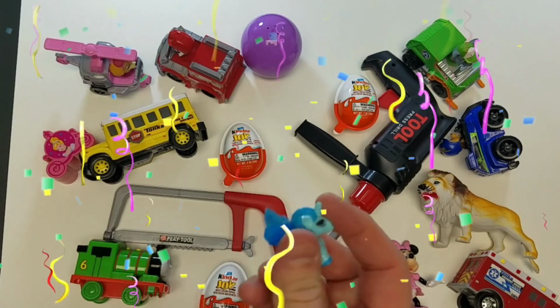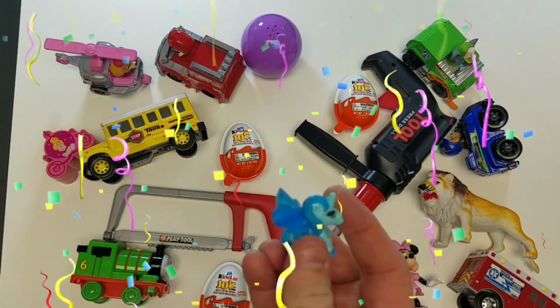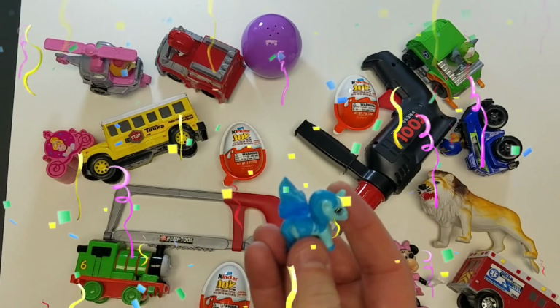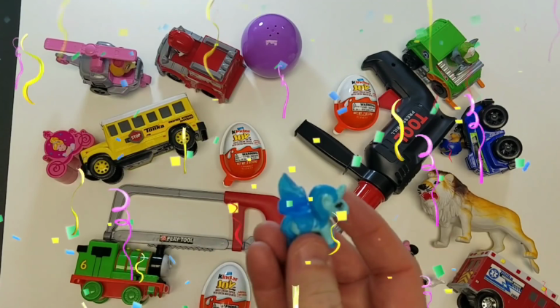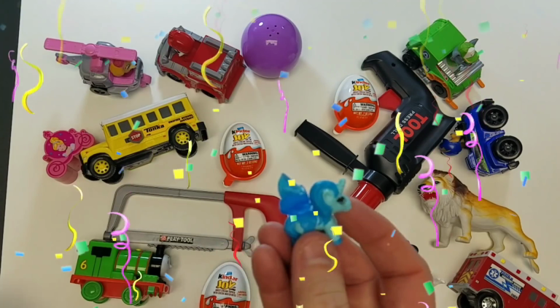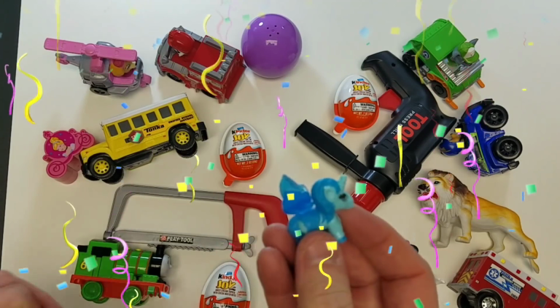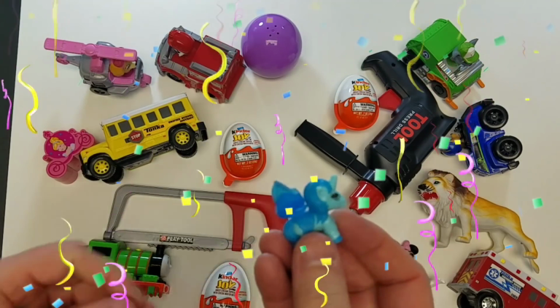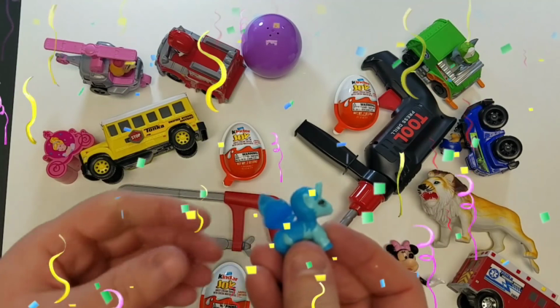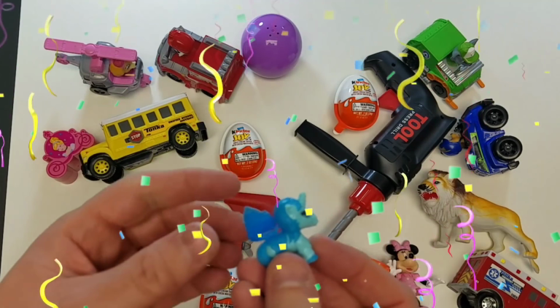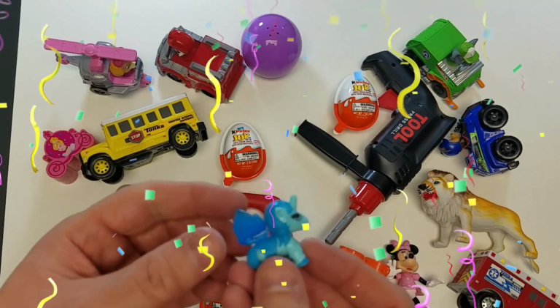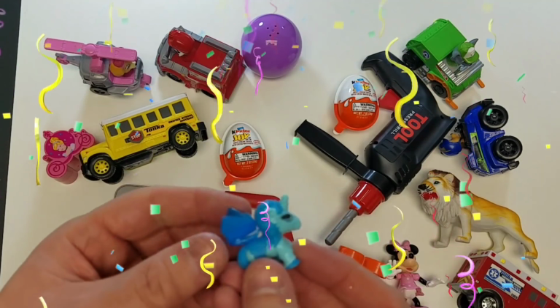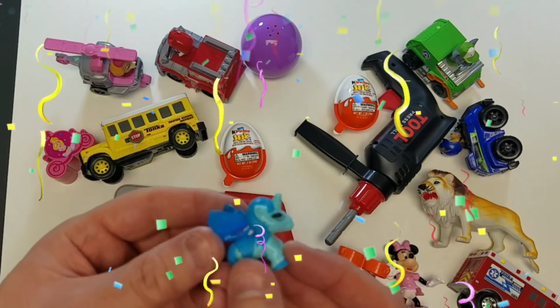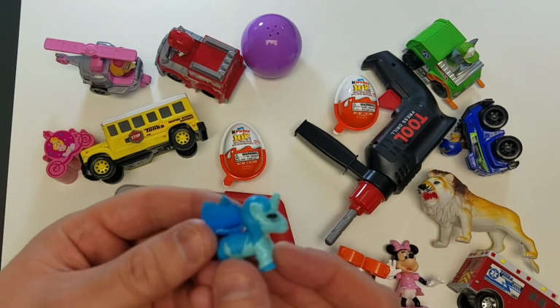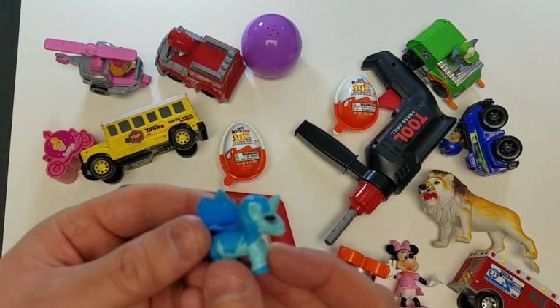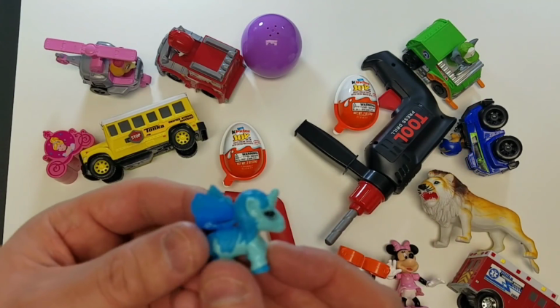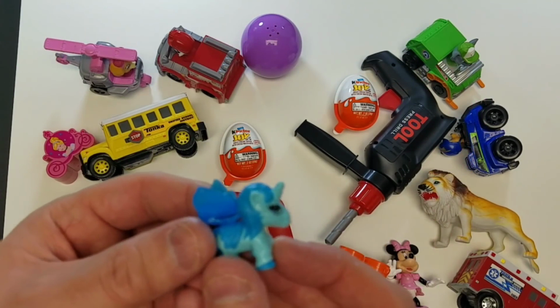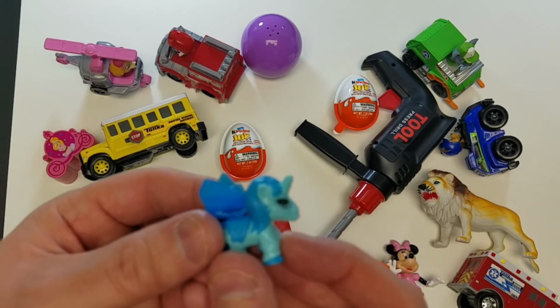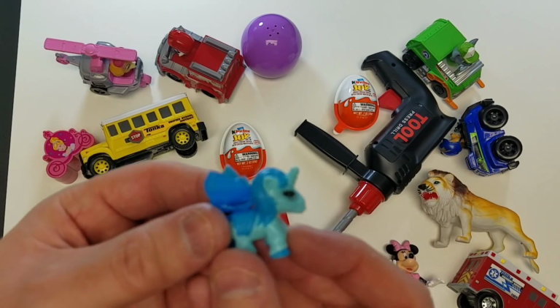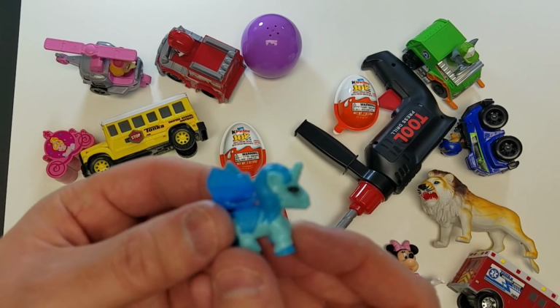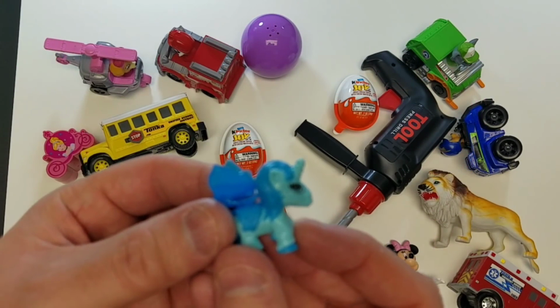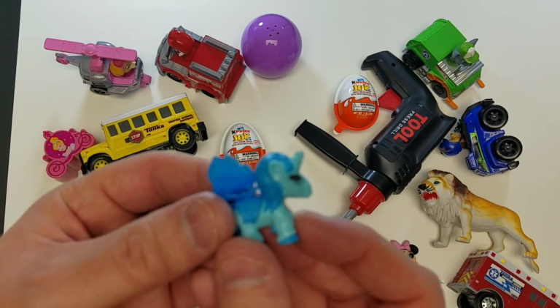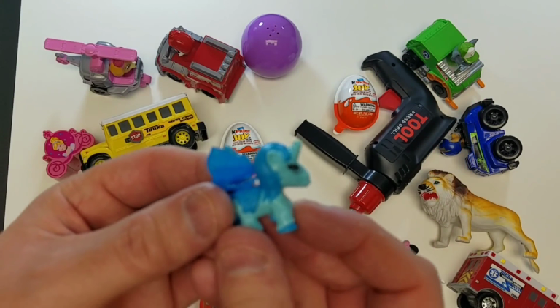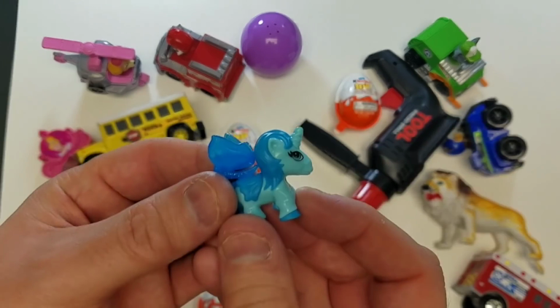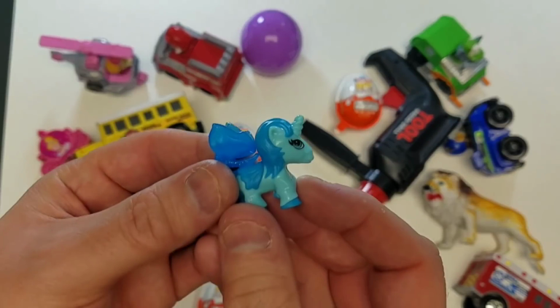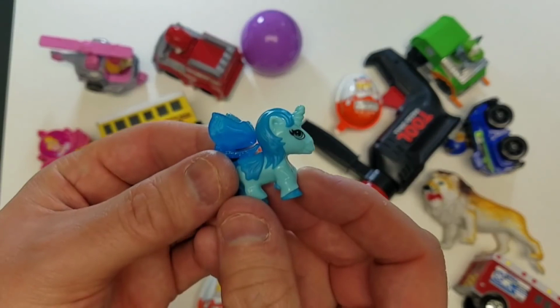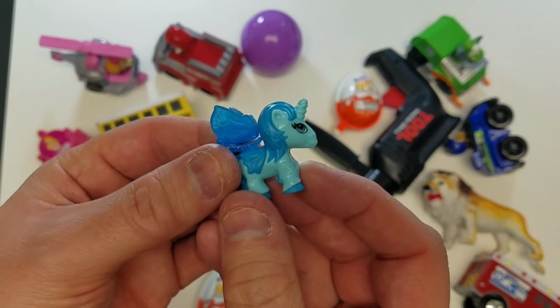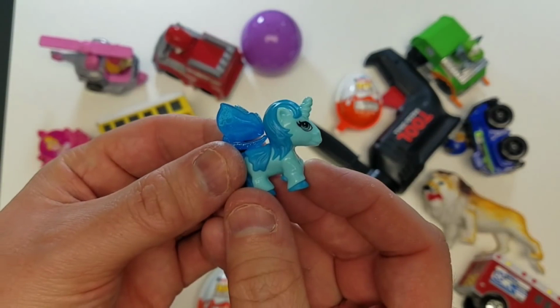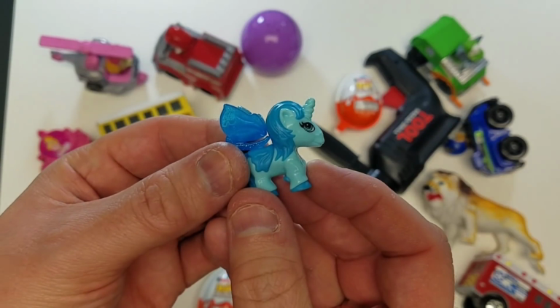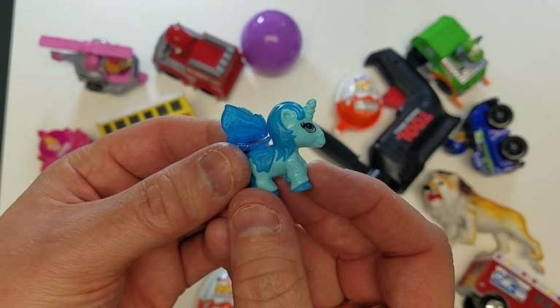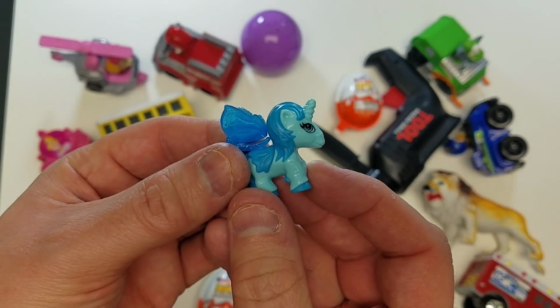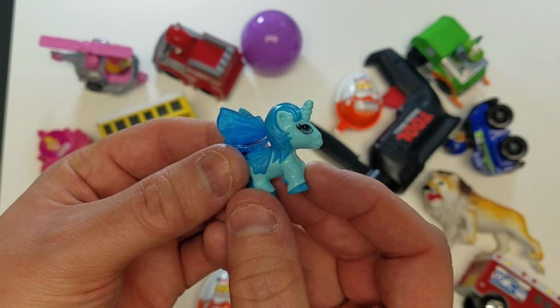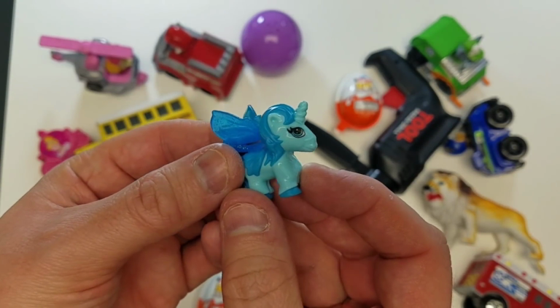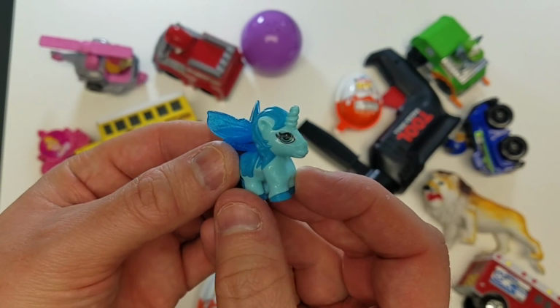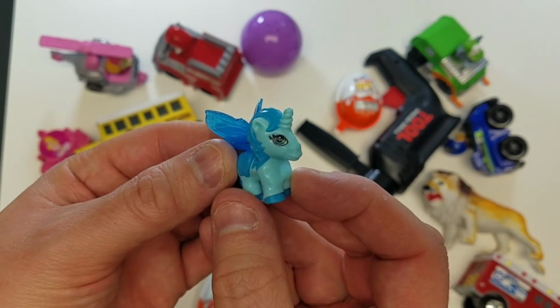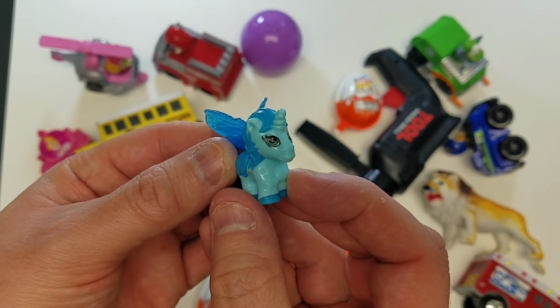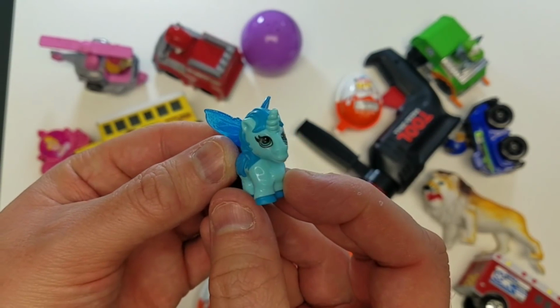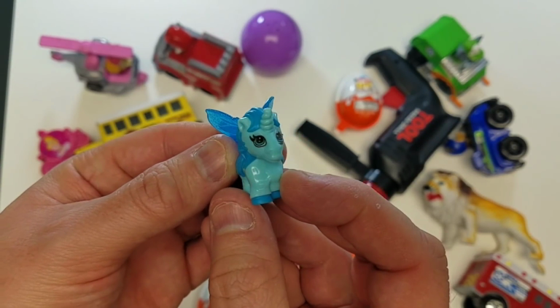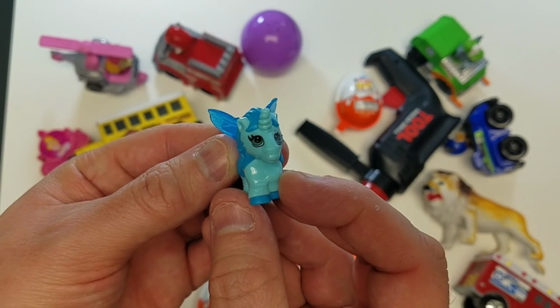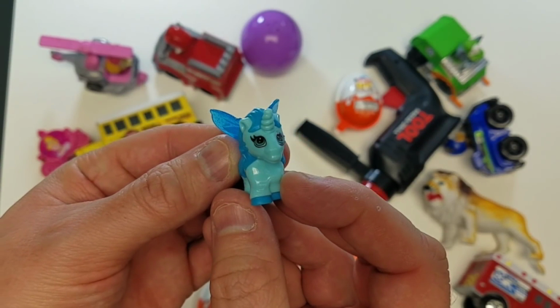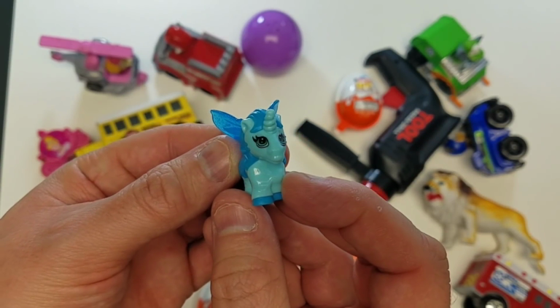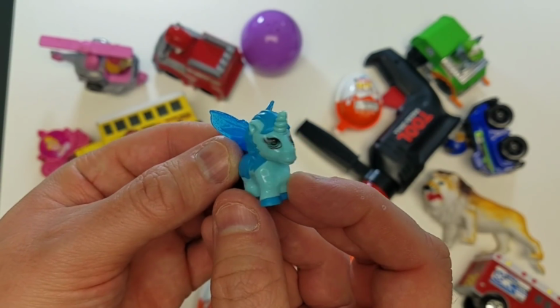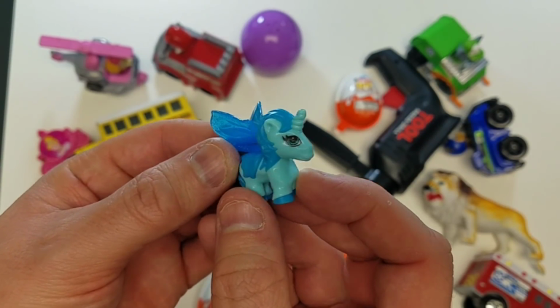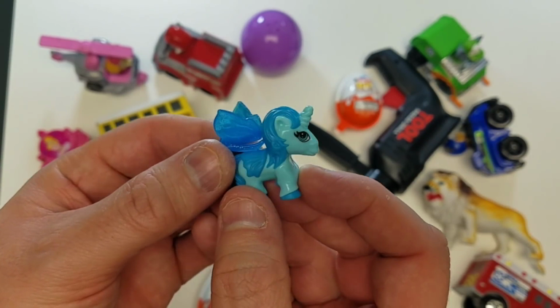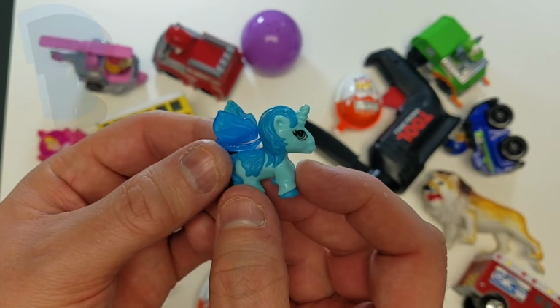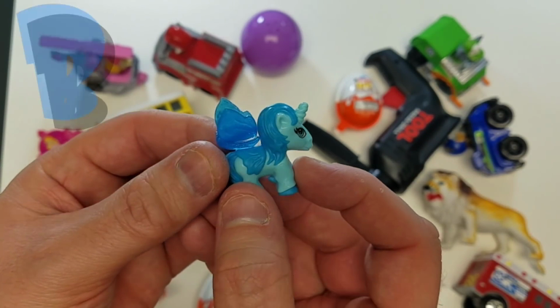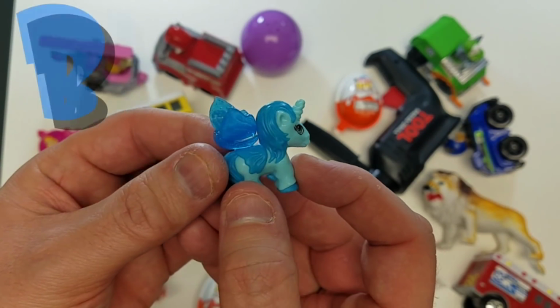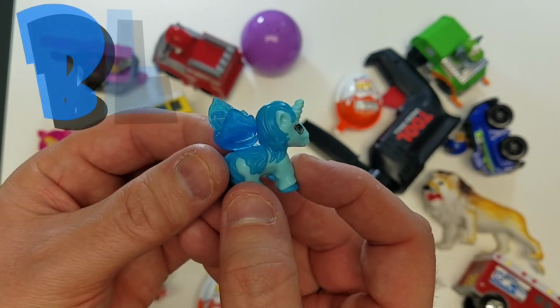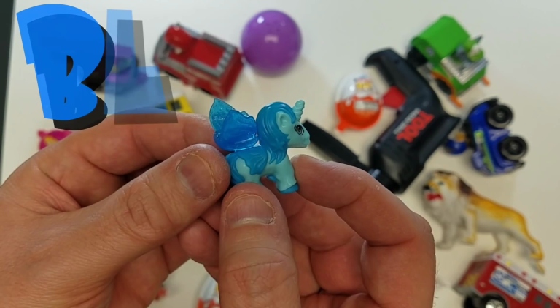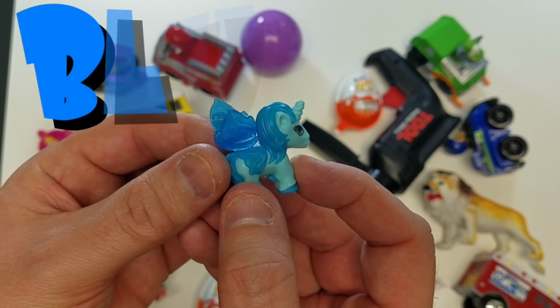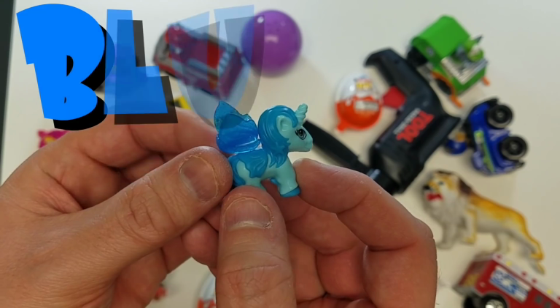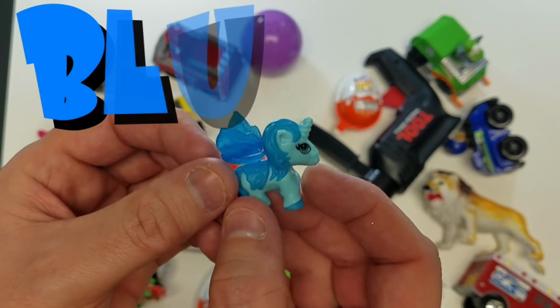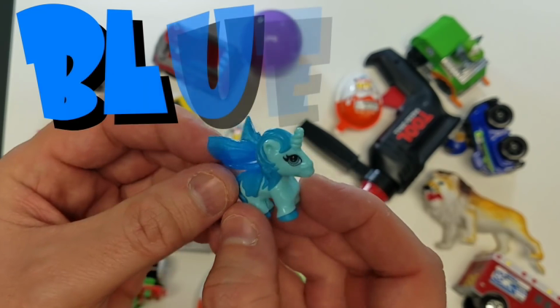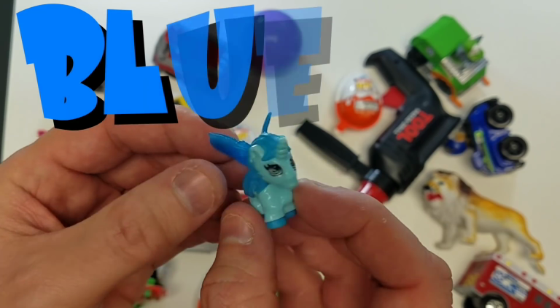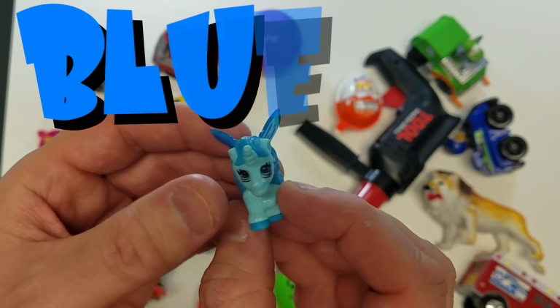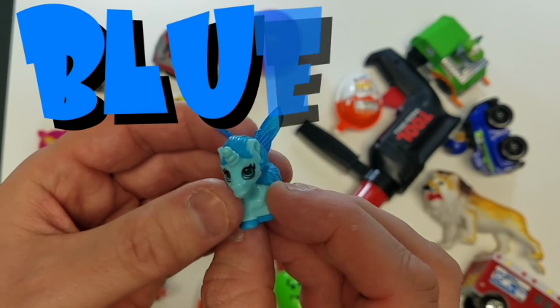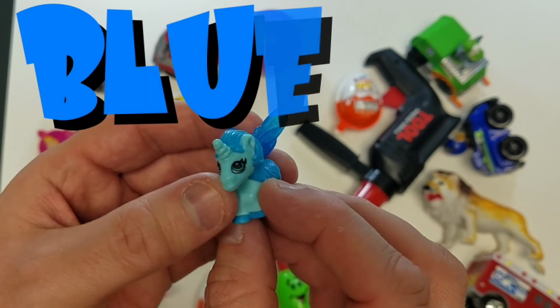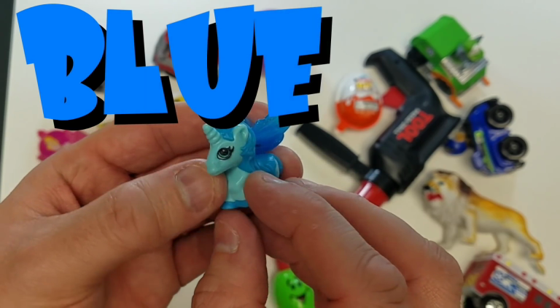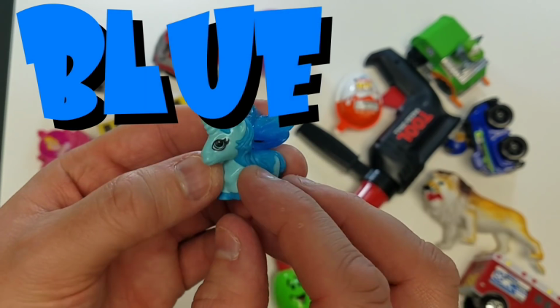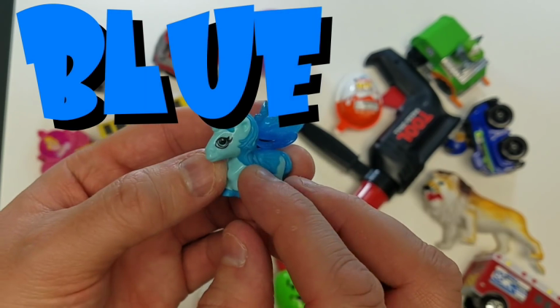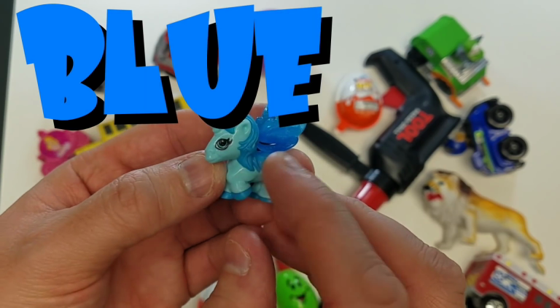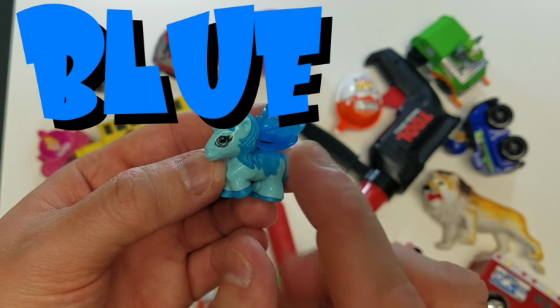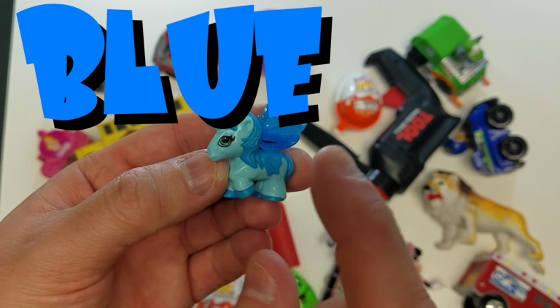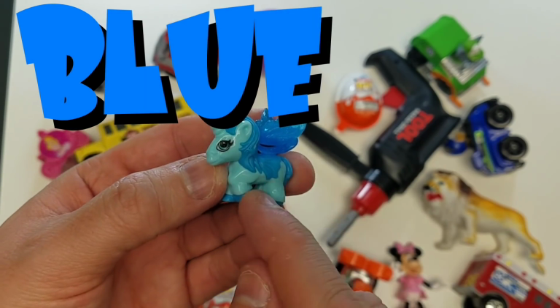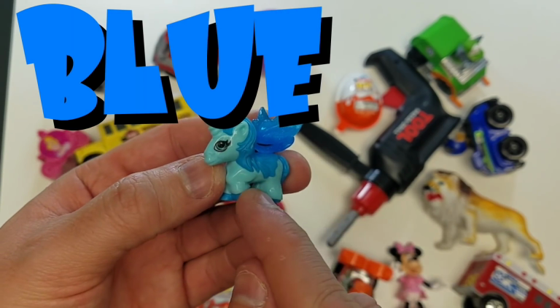Check out the Unicorn! Oh, that's pretty cool! What color is that? The color blue!